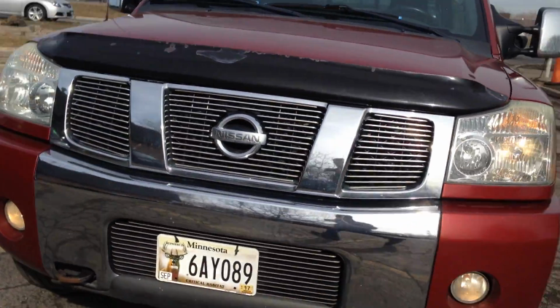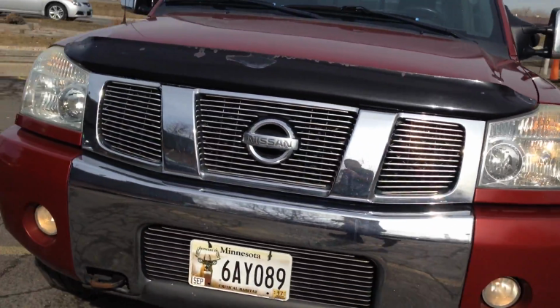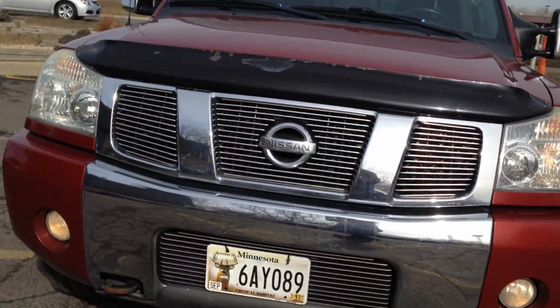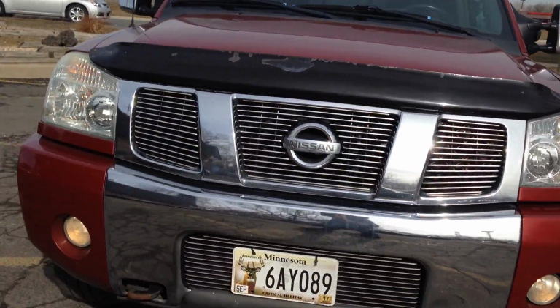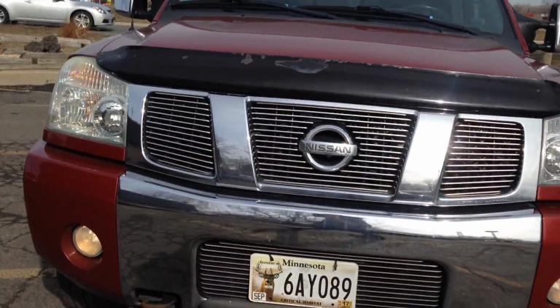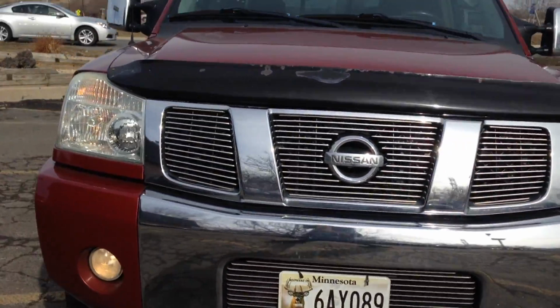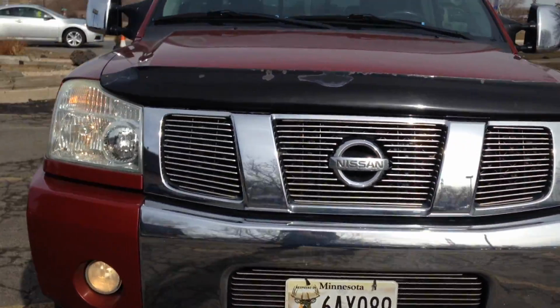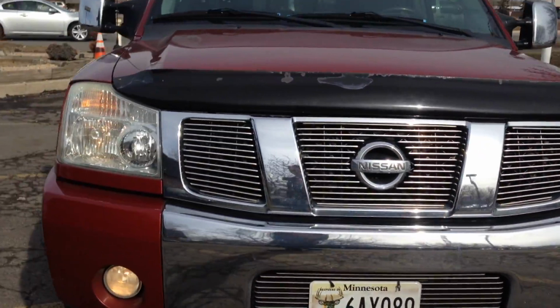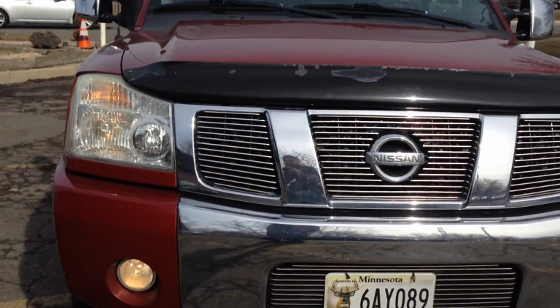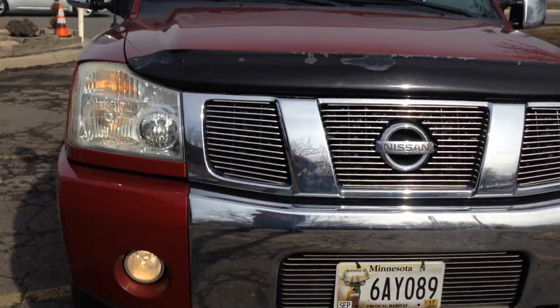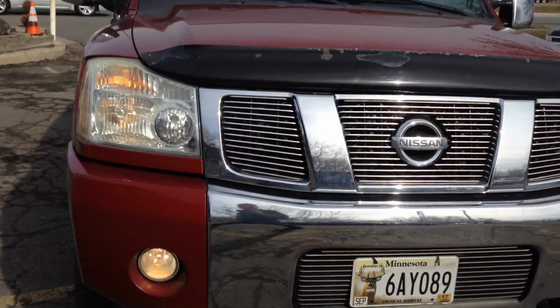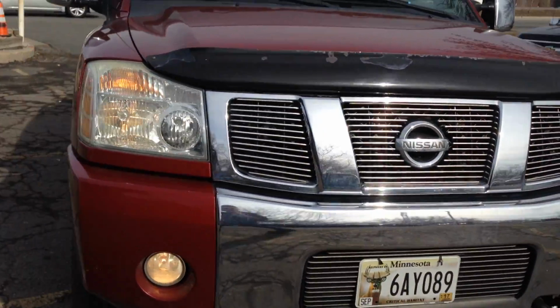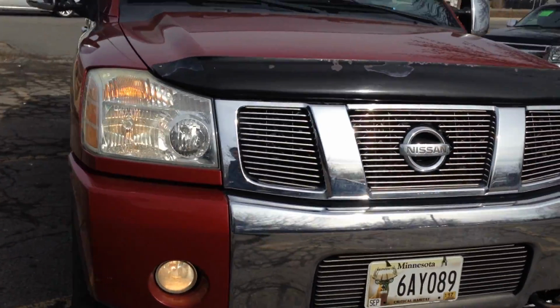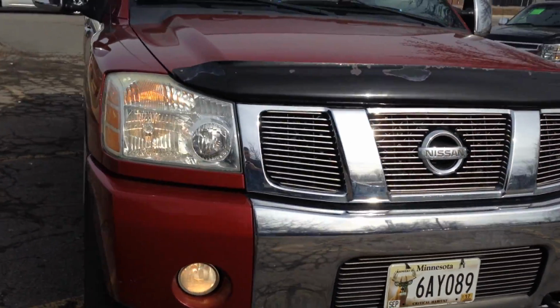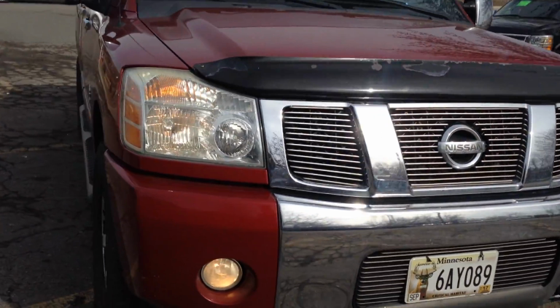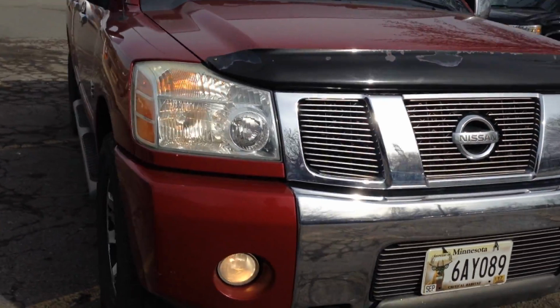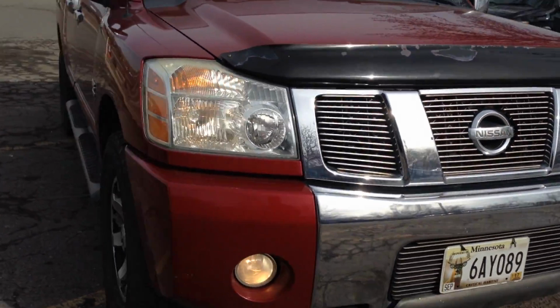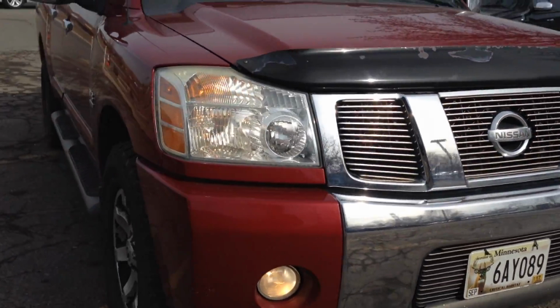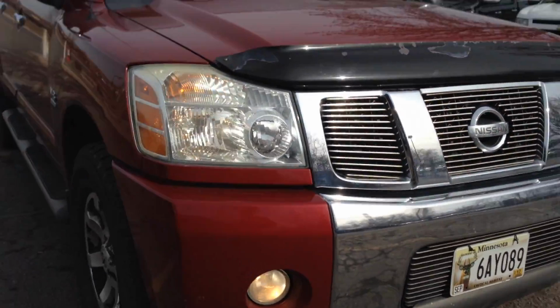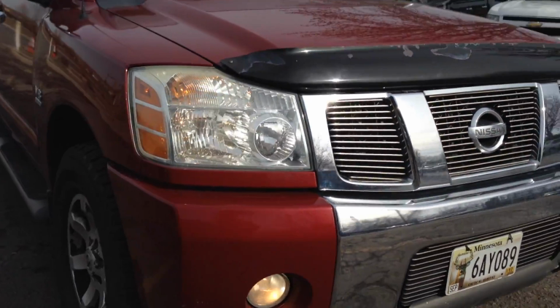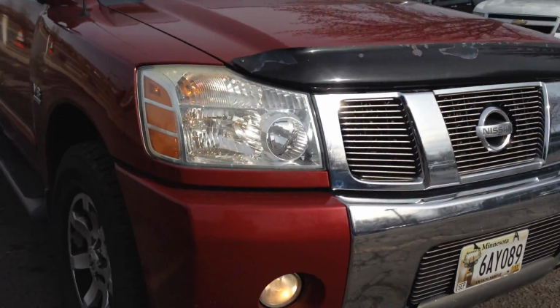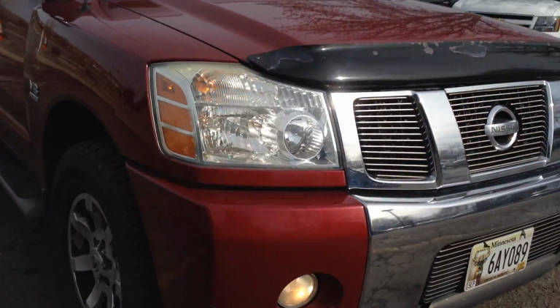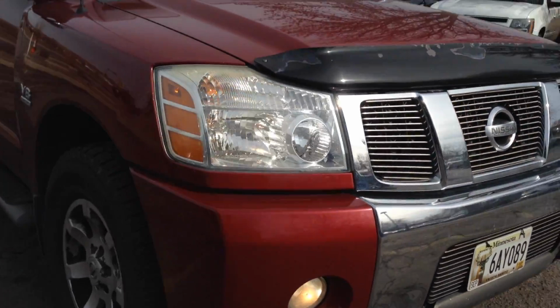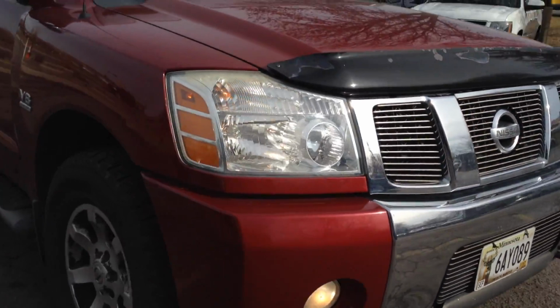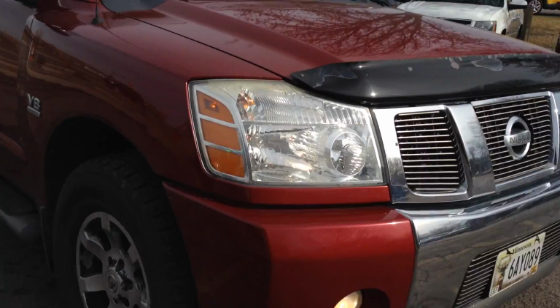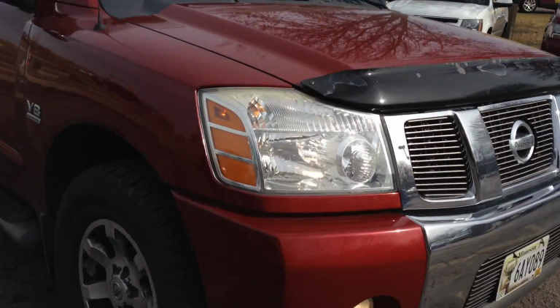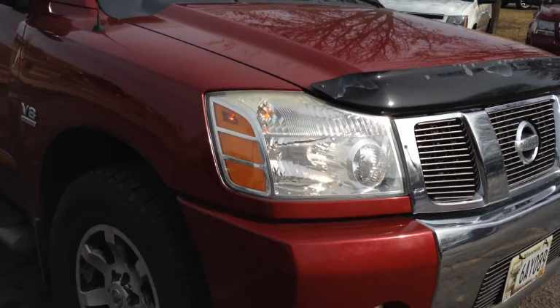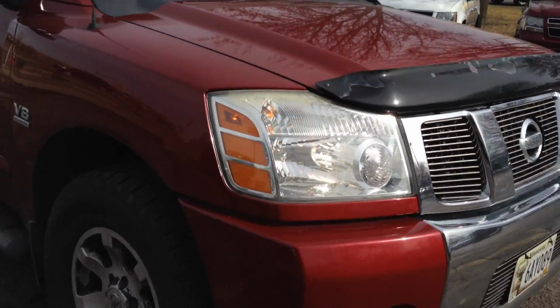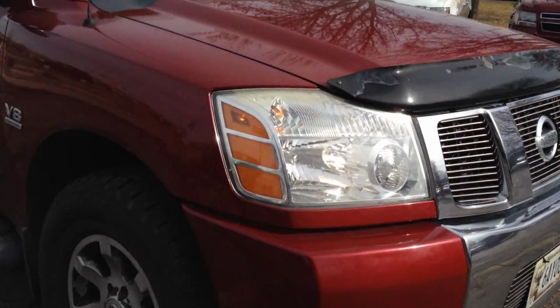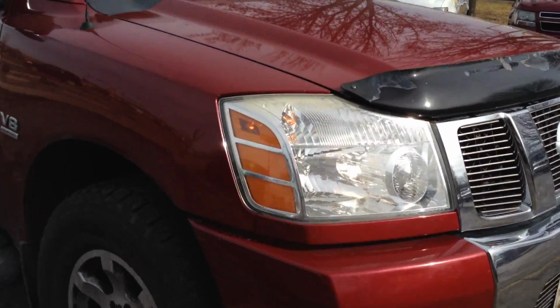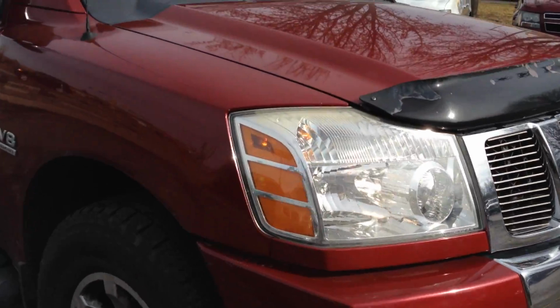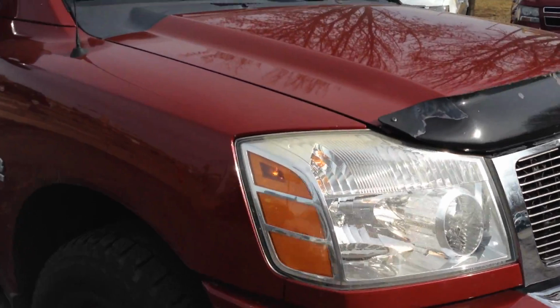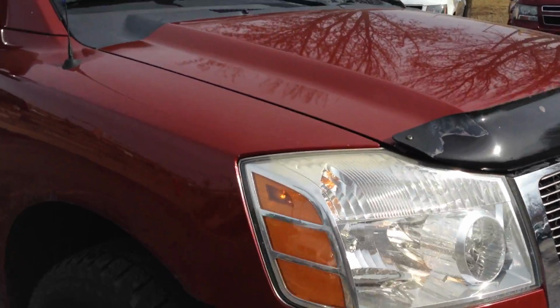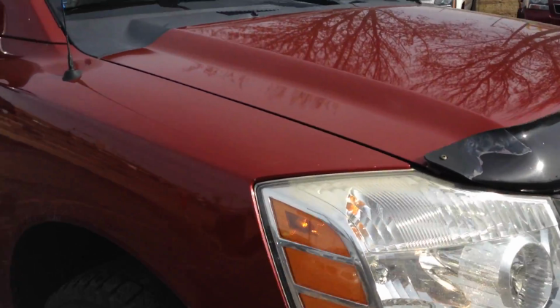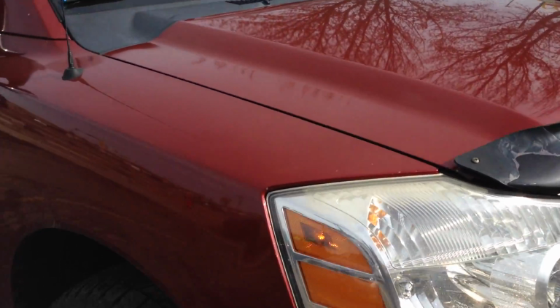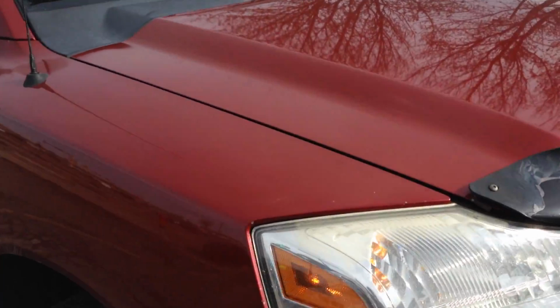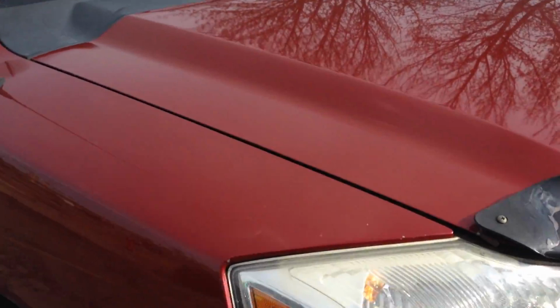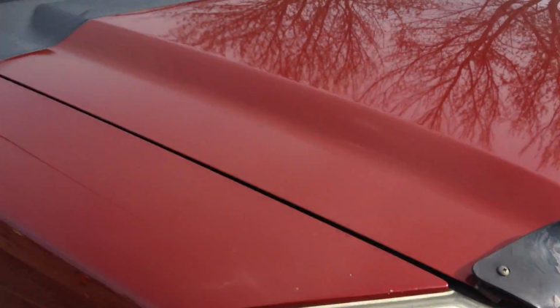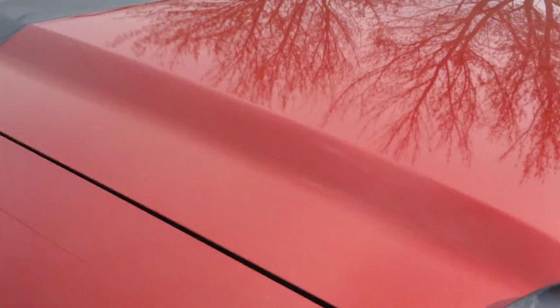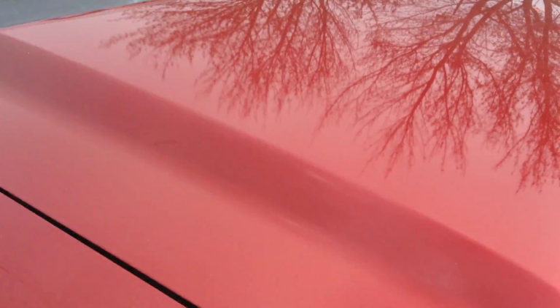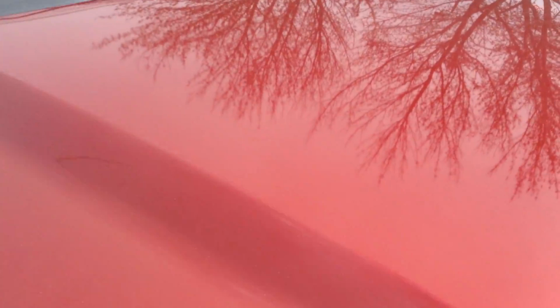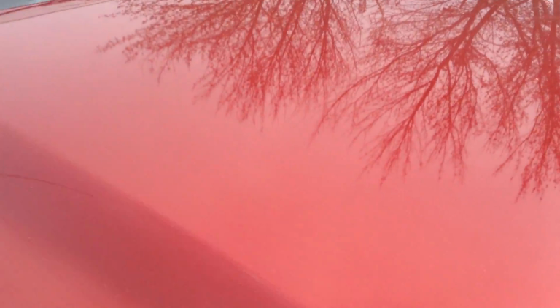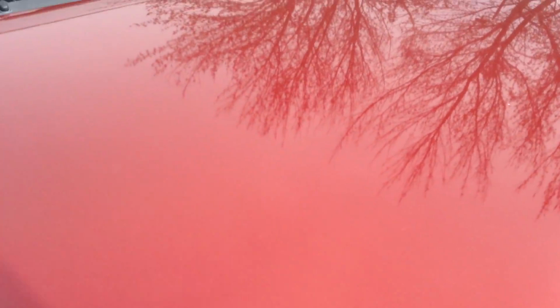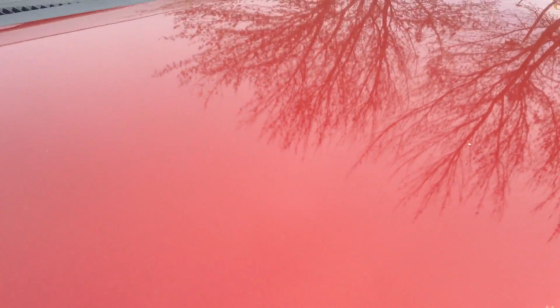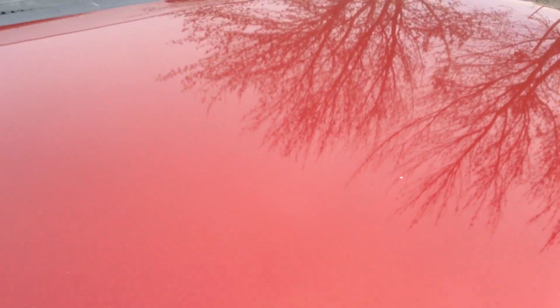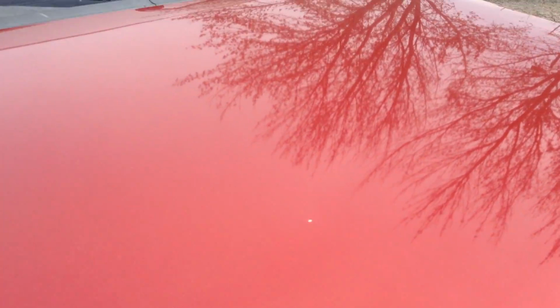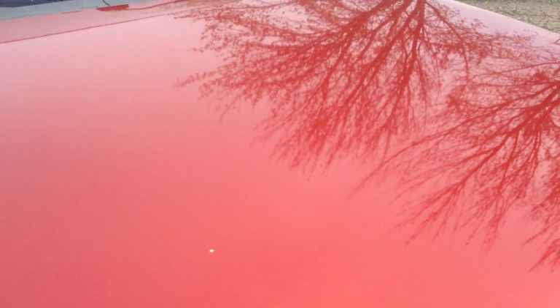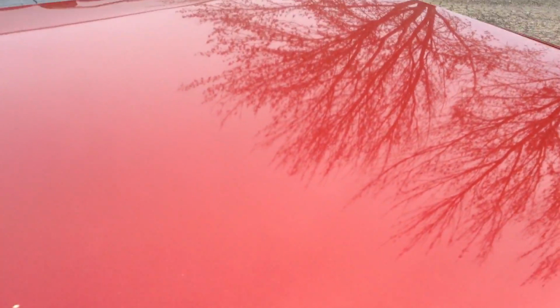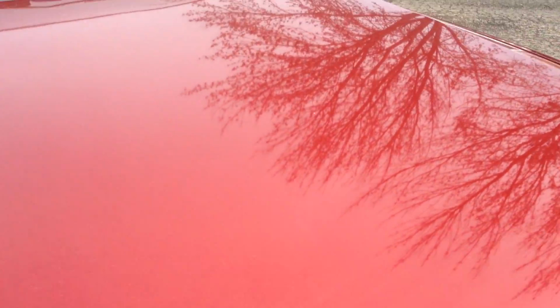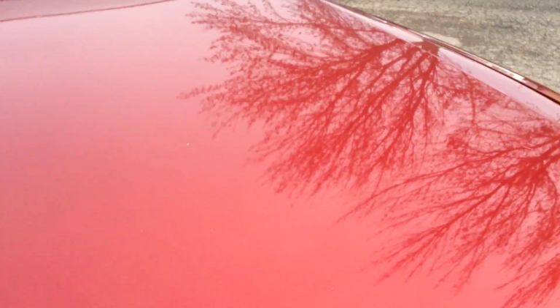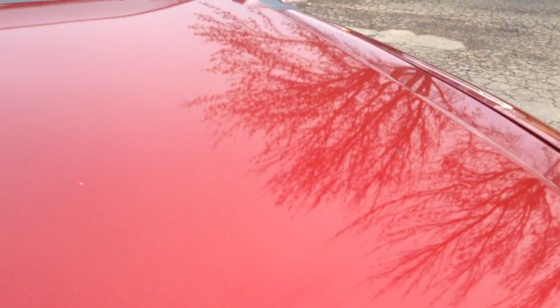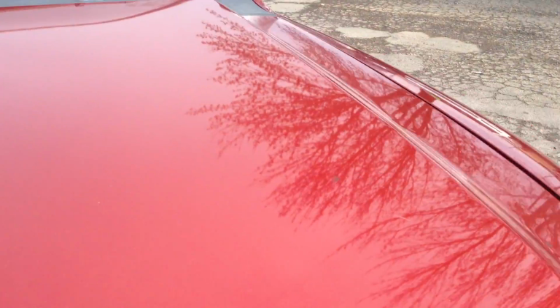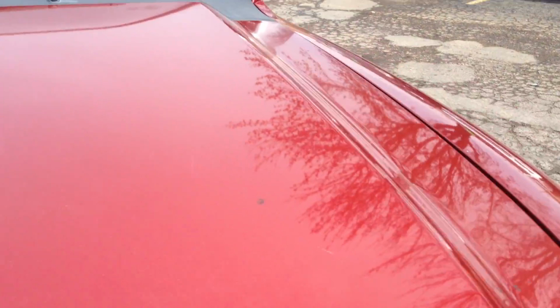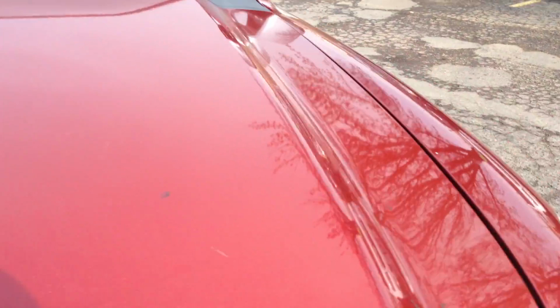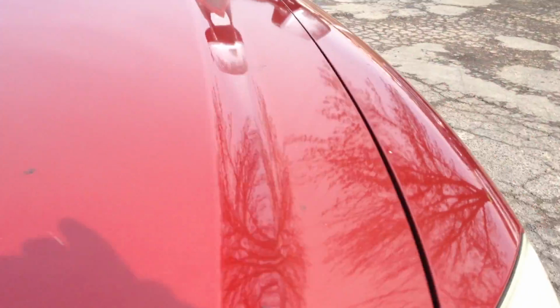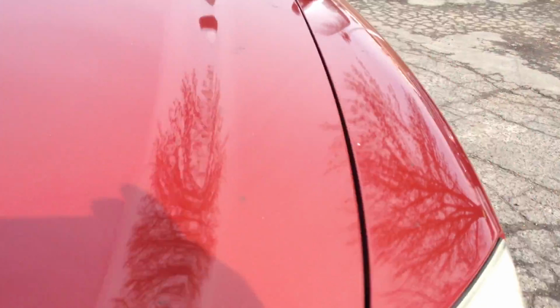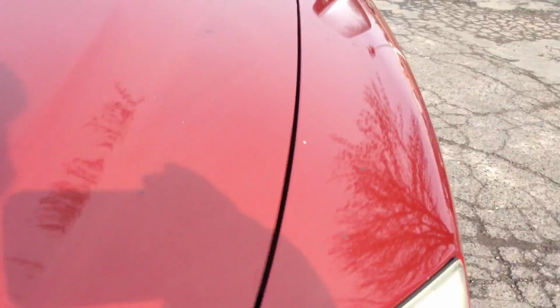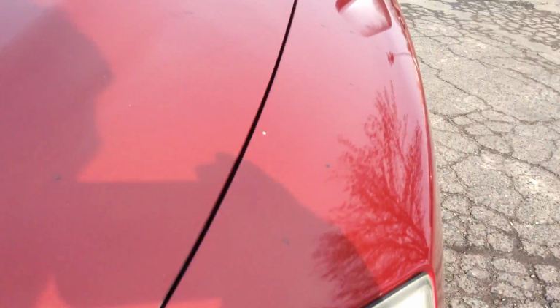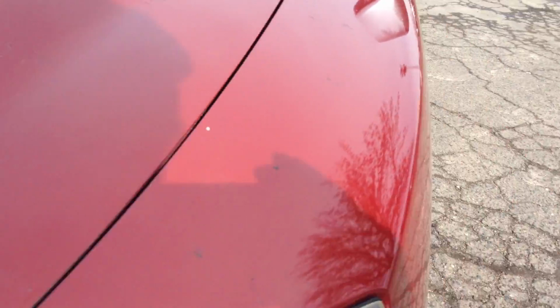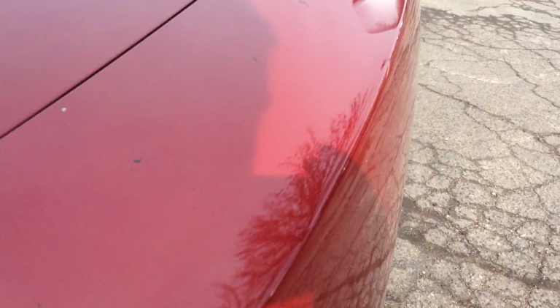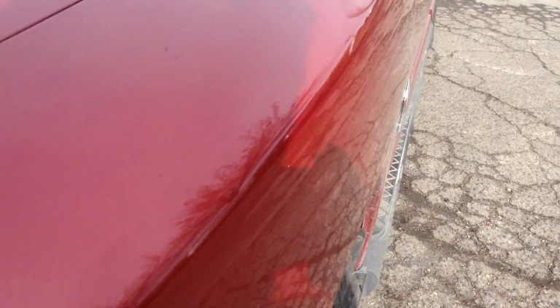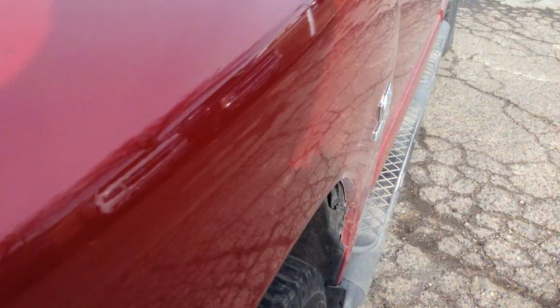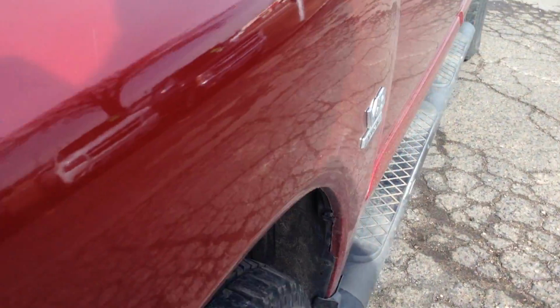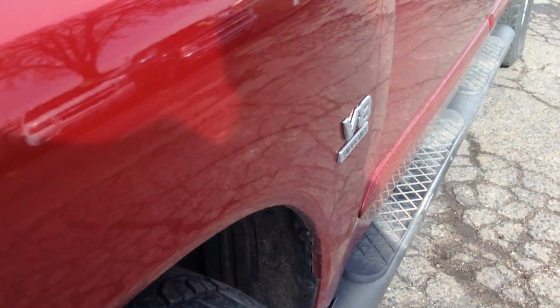Nice billet-style grille up front, tow hooks, and fog lights. It's a clean title vehicle — absolutely no hail, and the body is in remarkable condition.